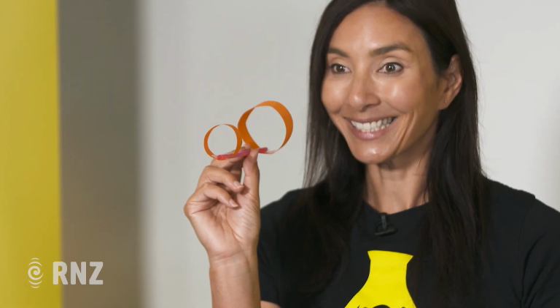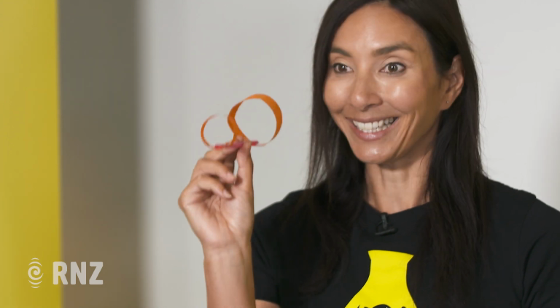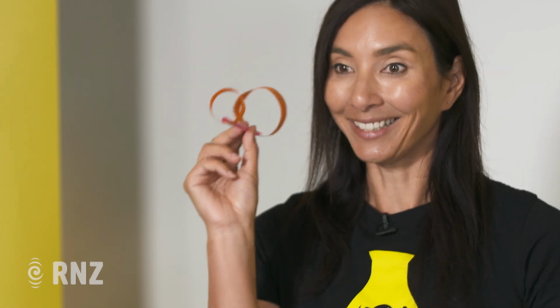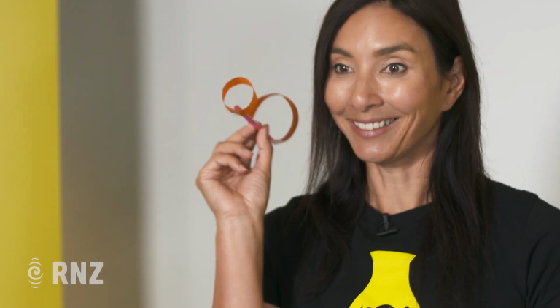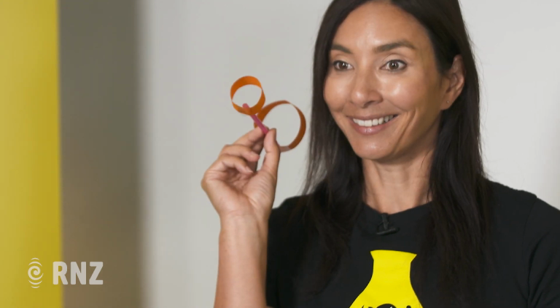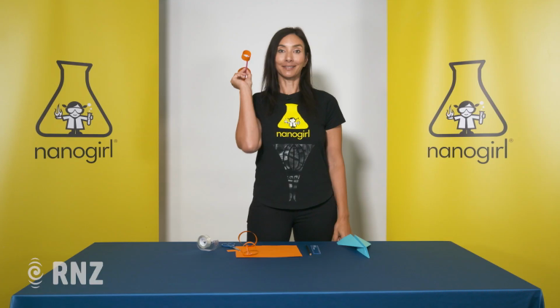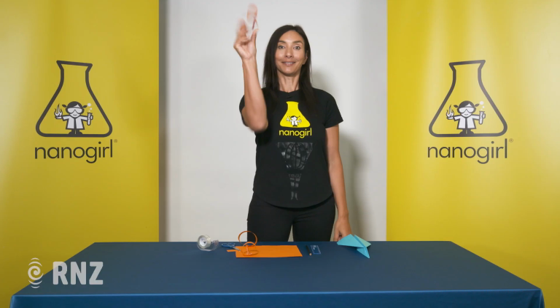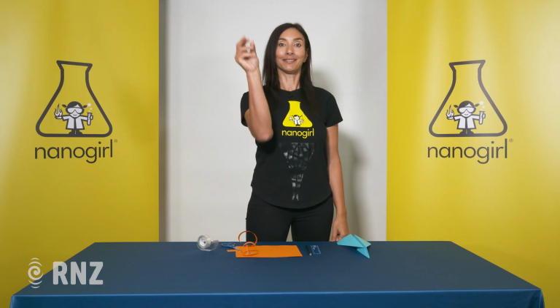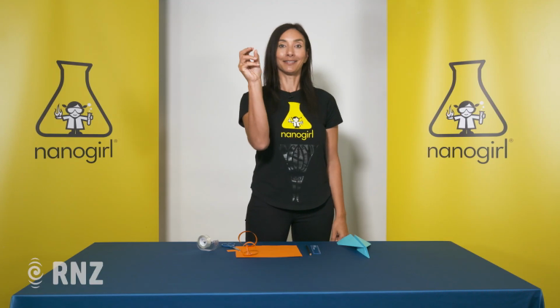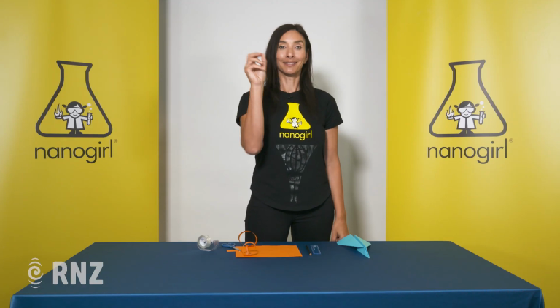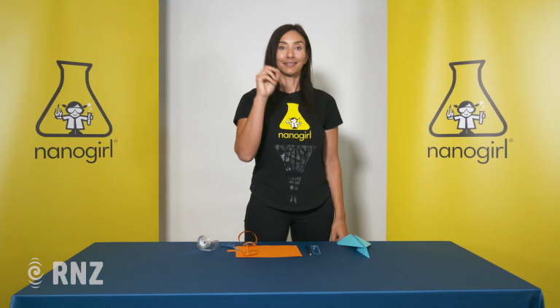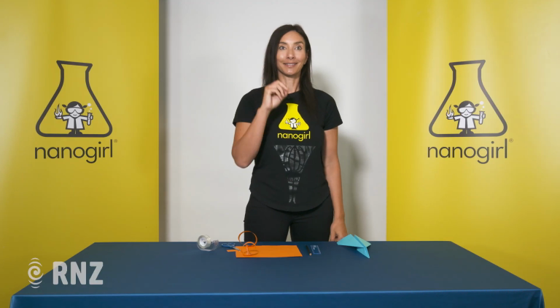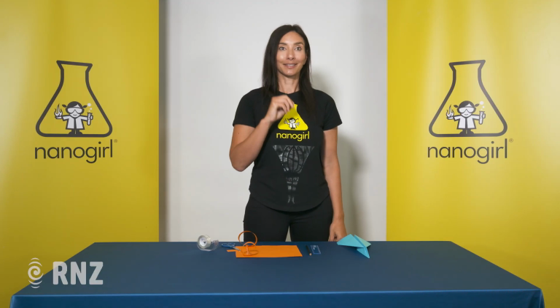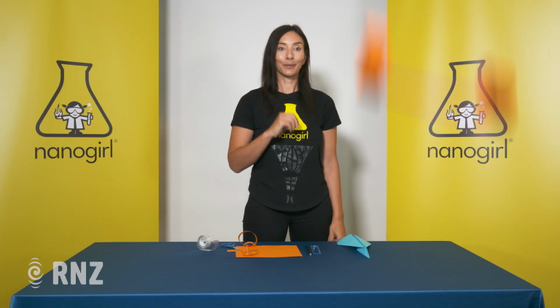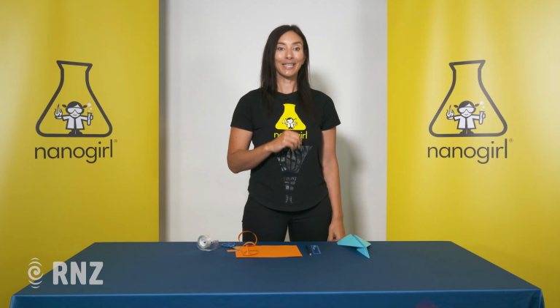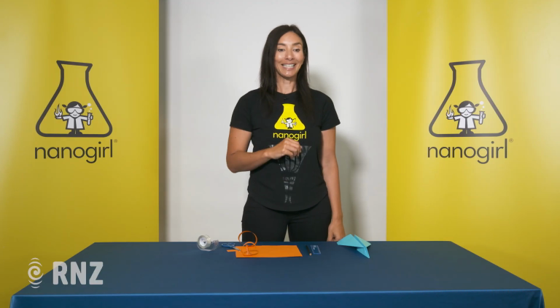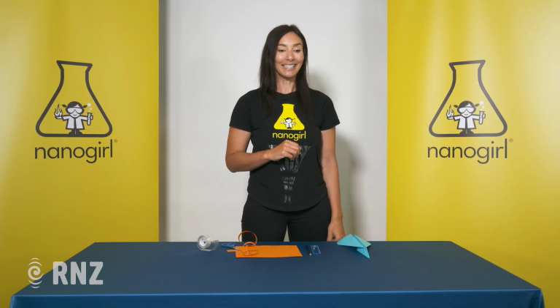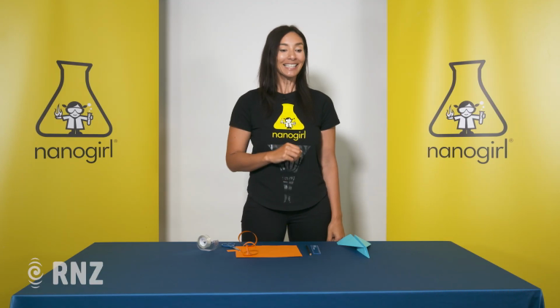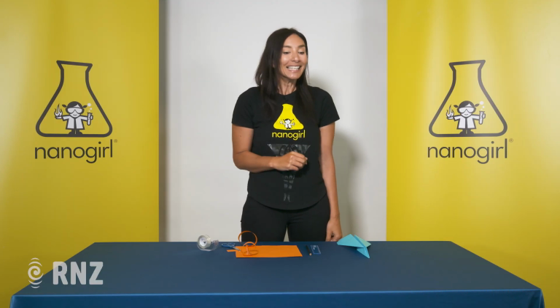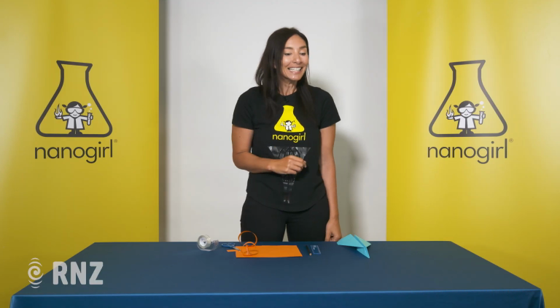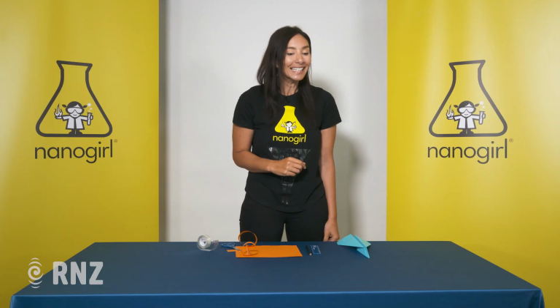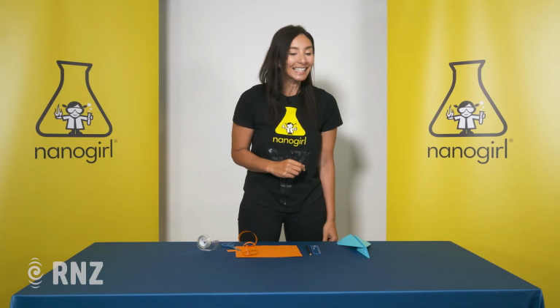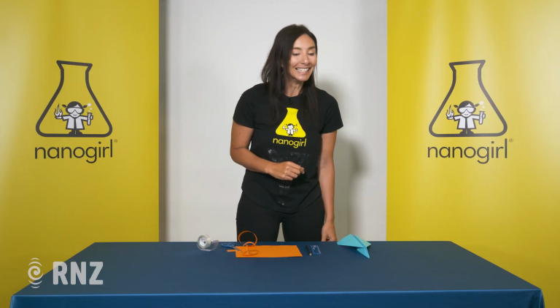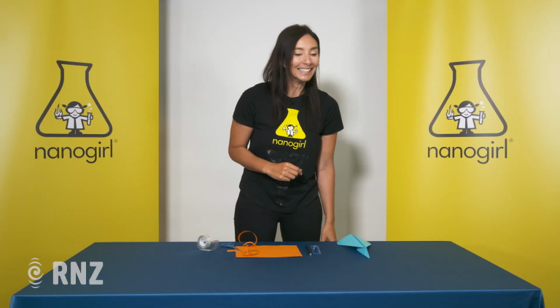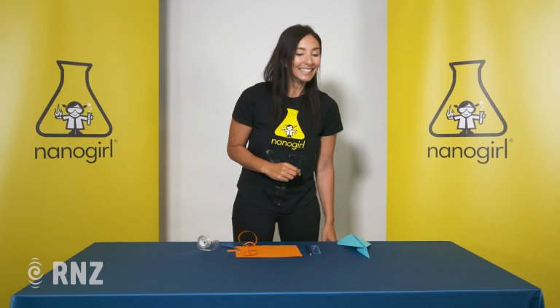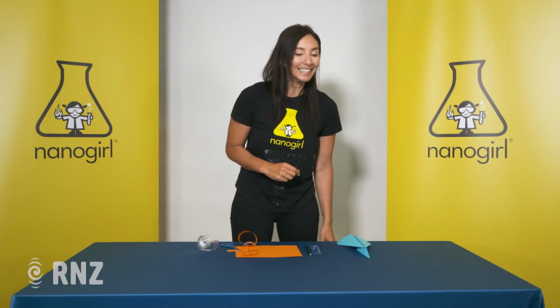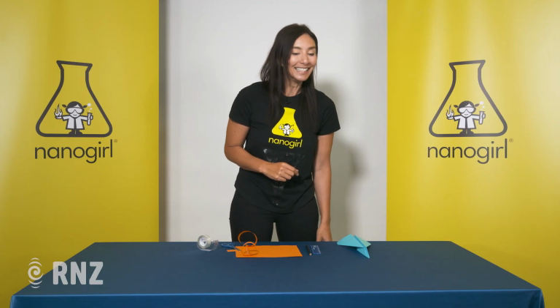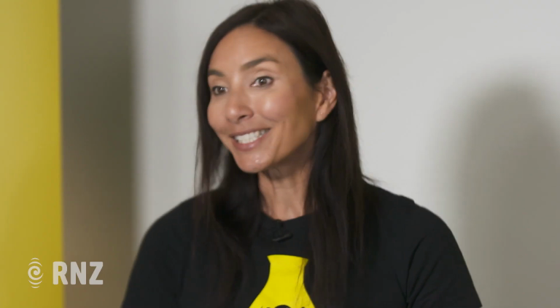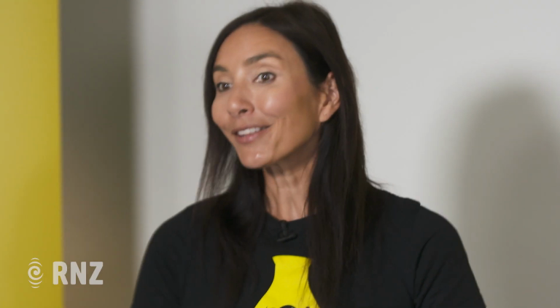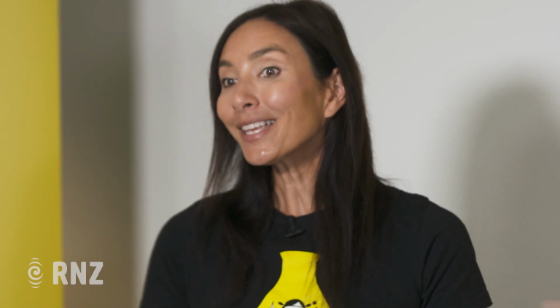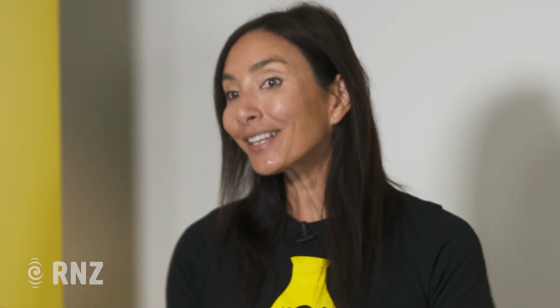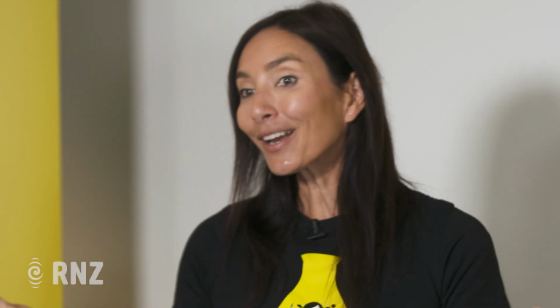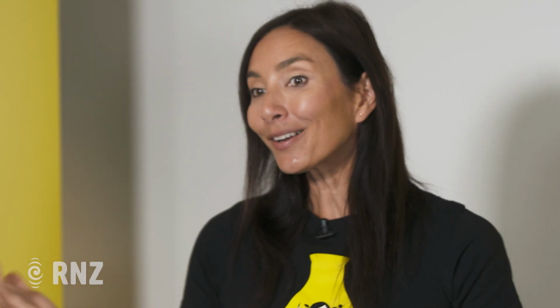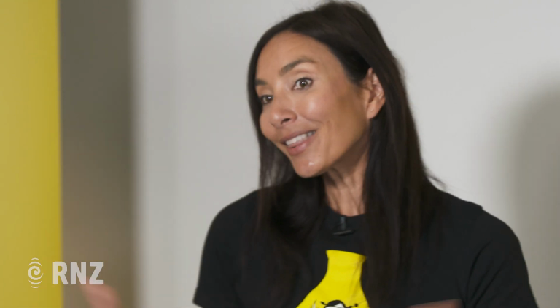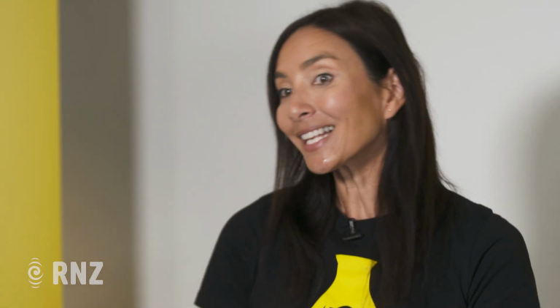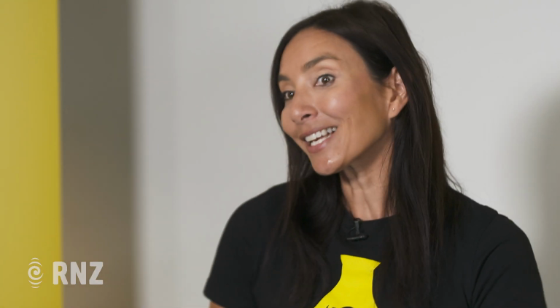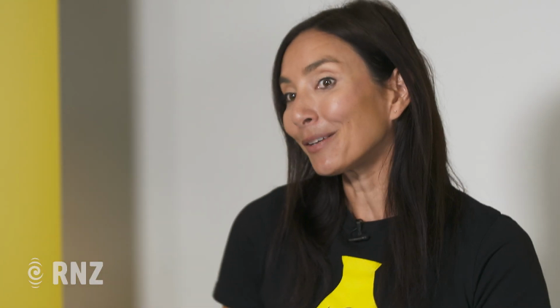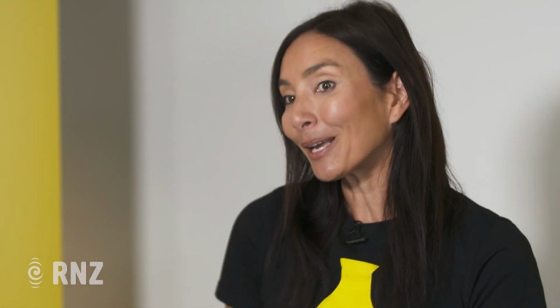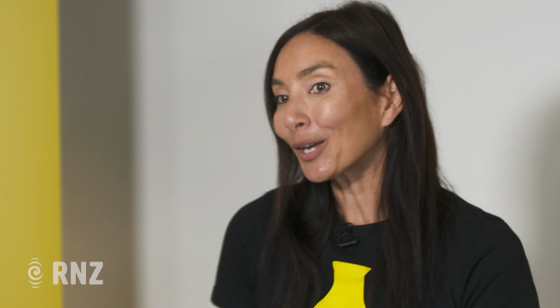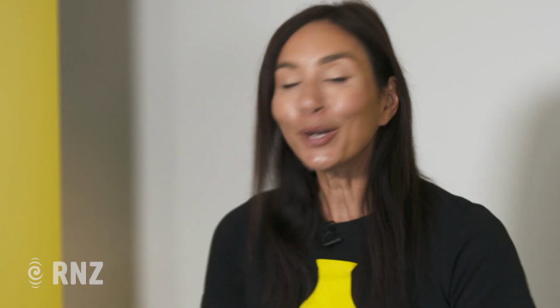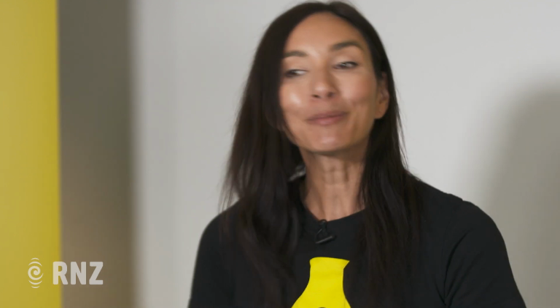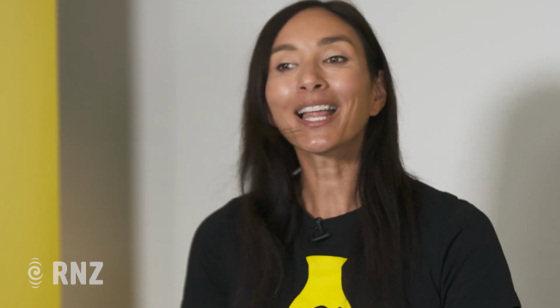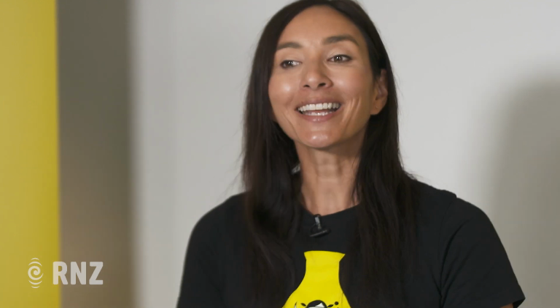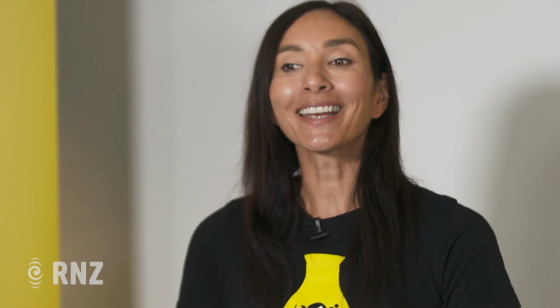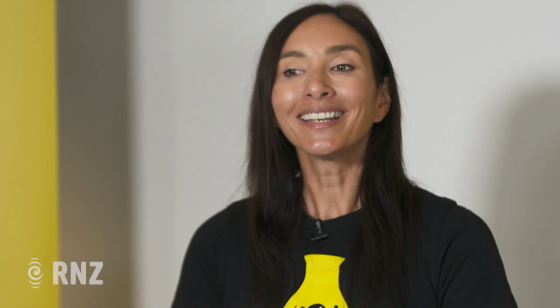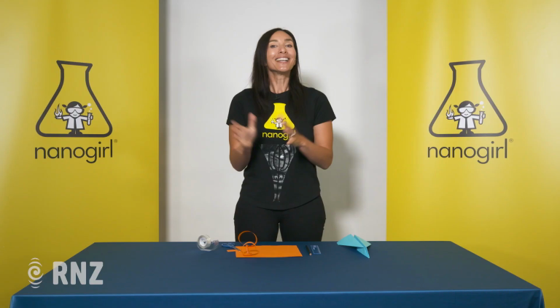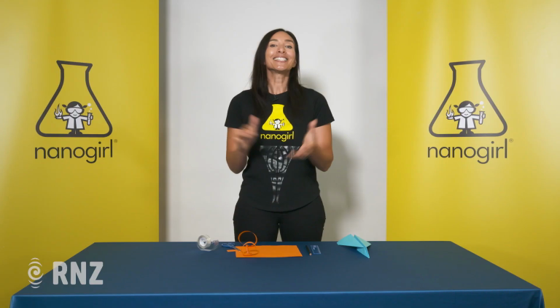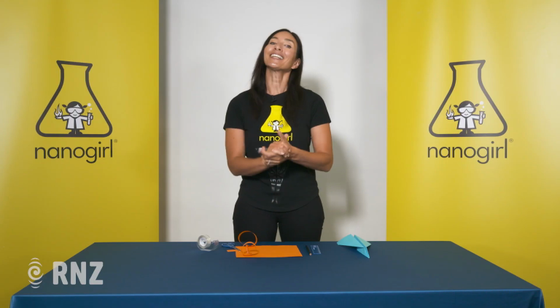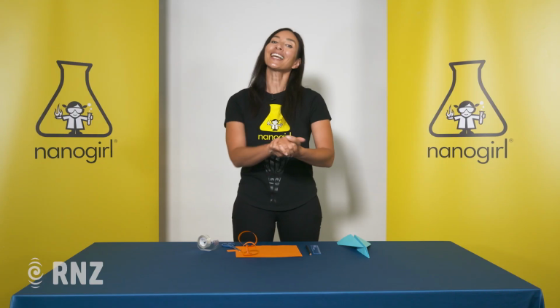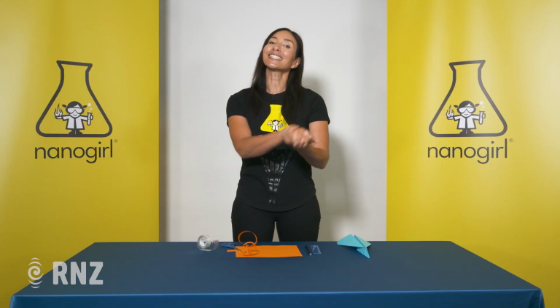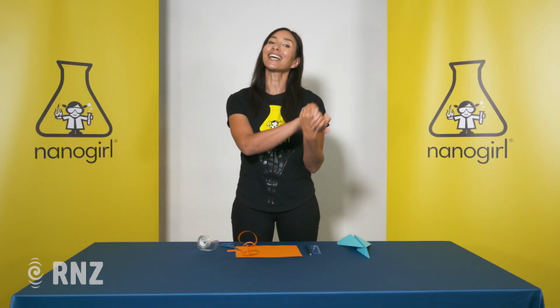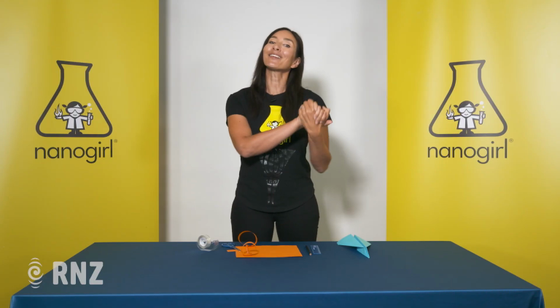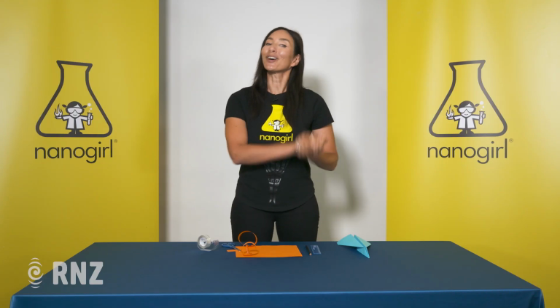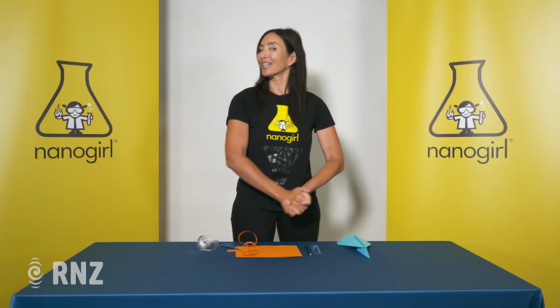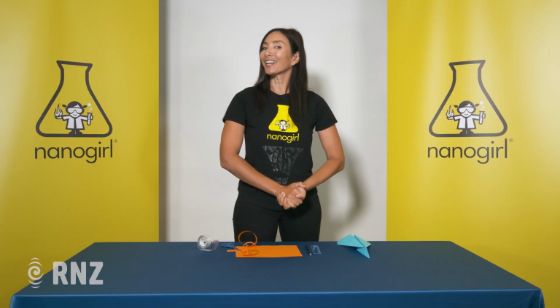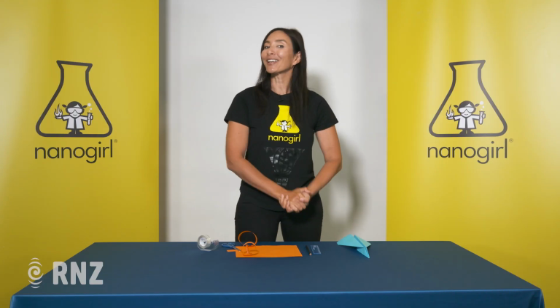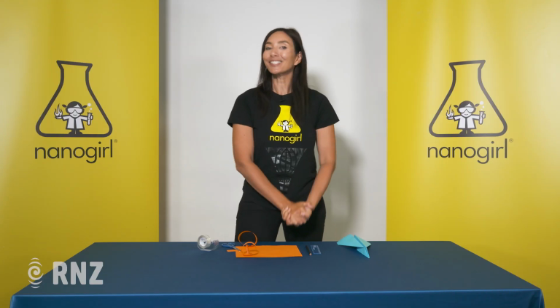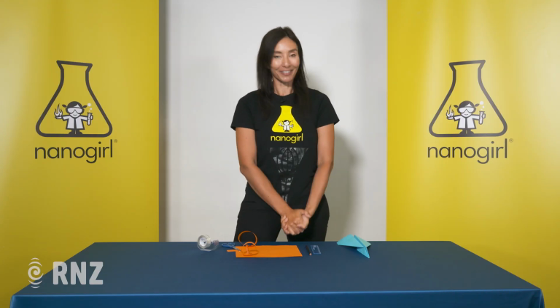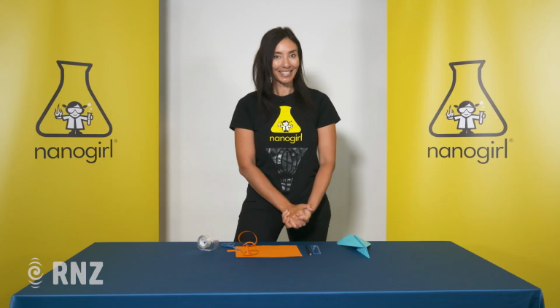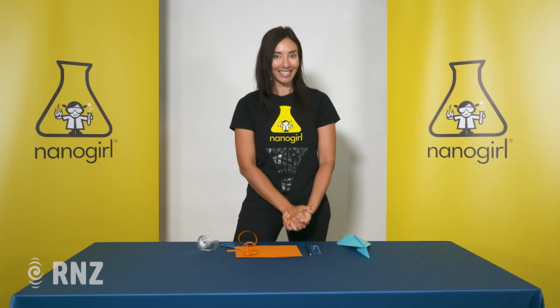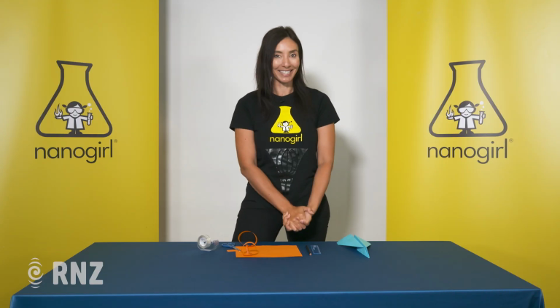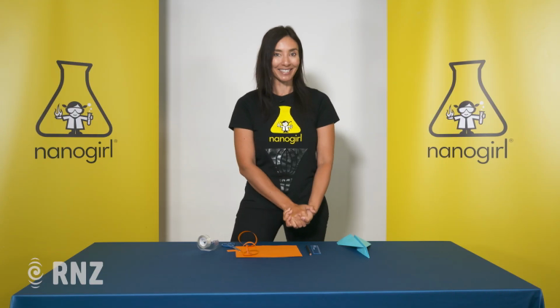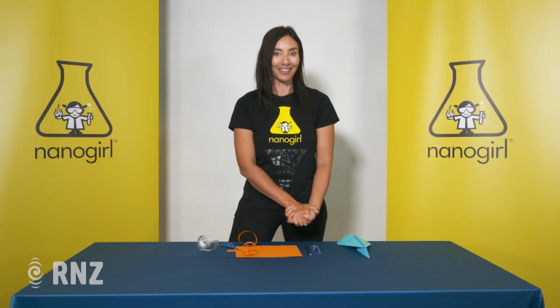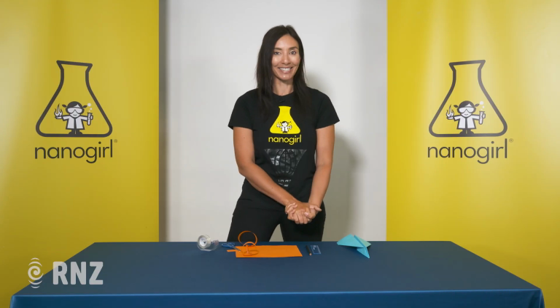Let's see. And there you go — that's how you make a hoop glider. See you next time on Nanogirl's Great Science Adventures.